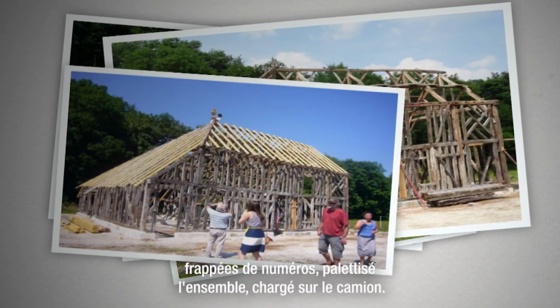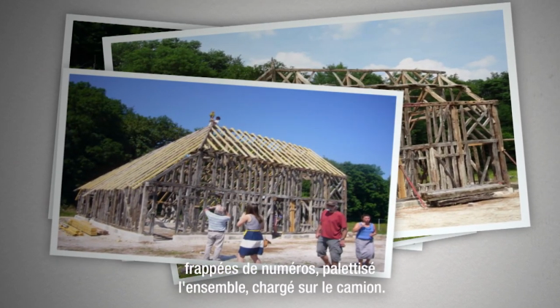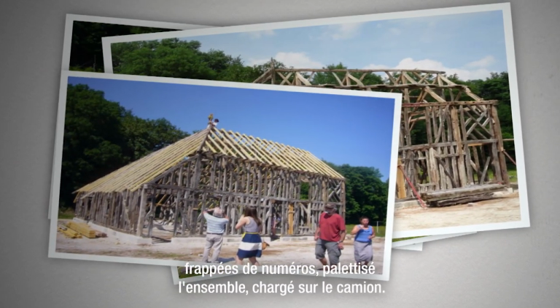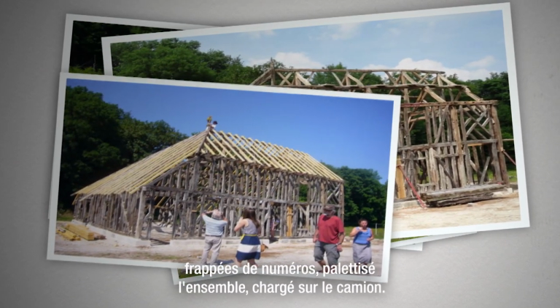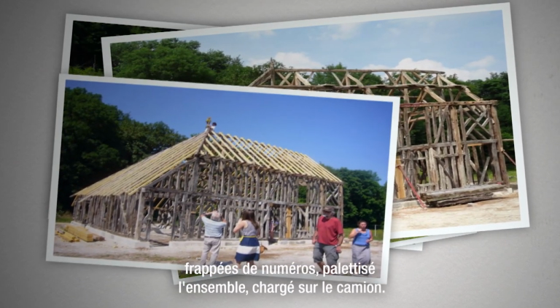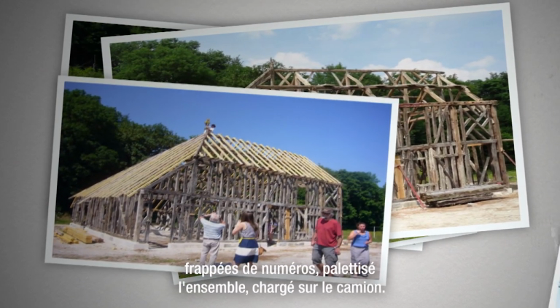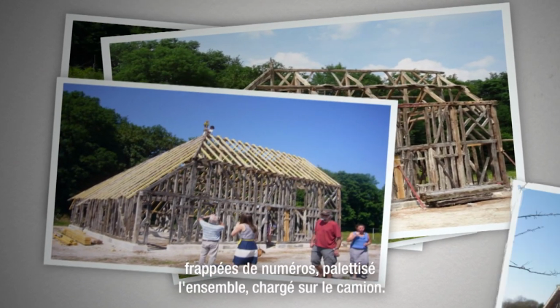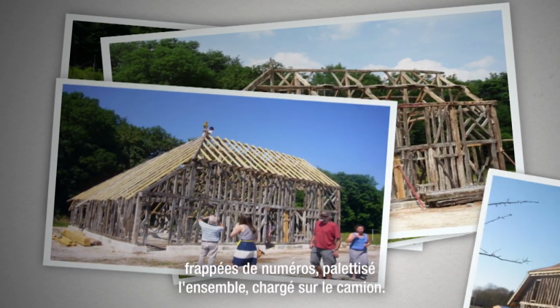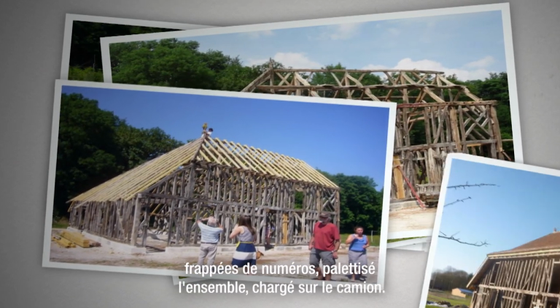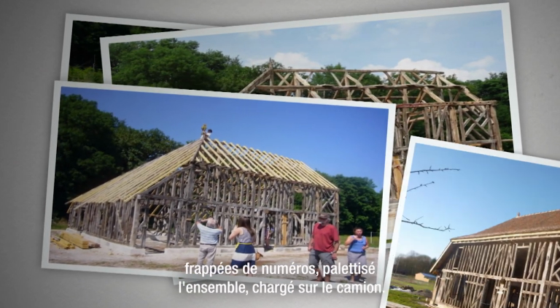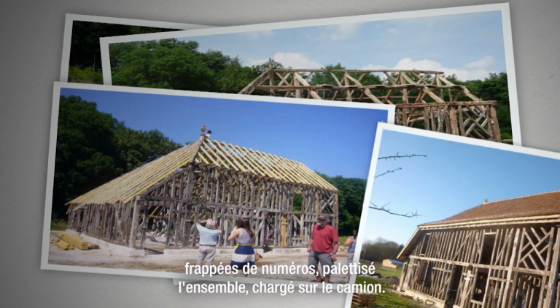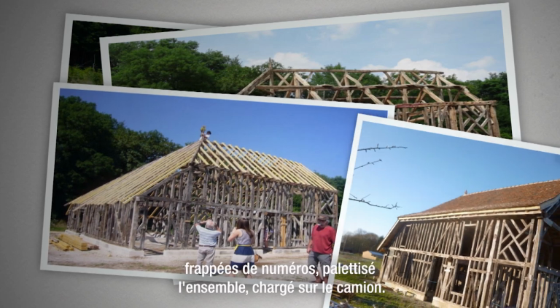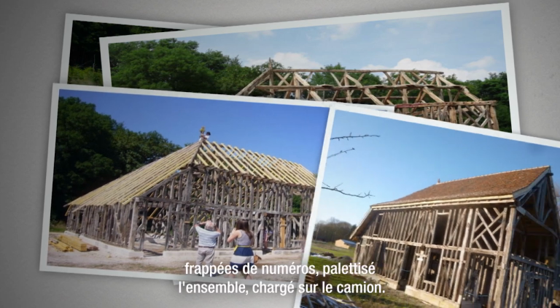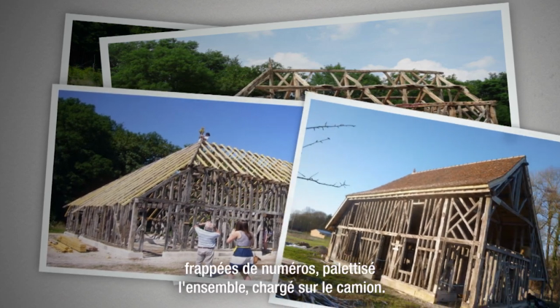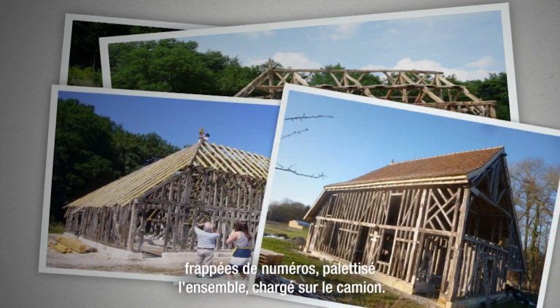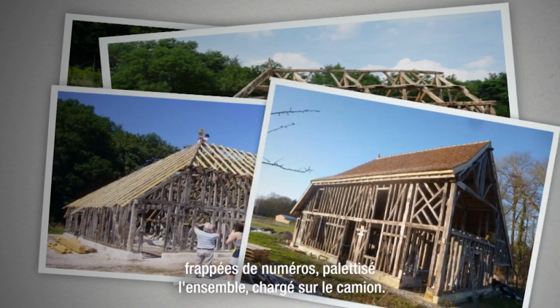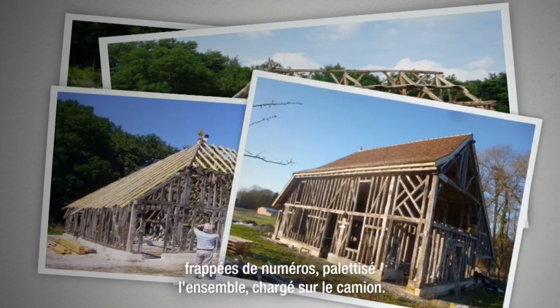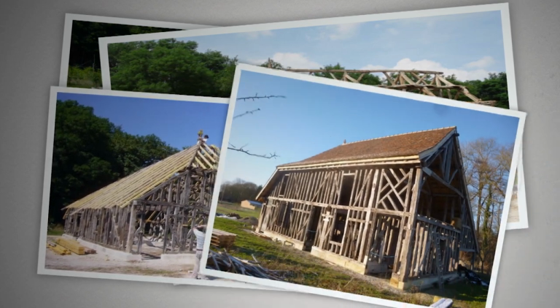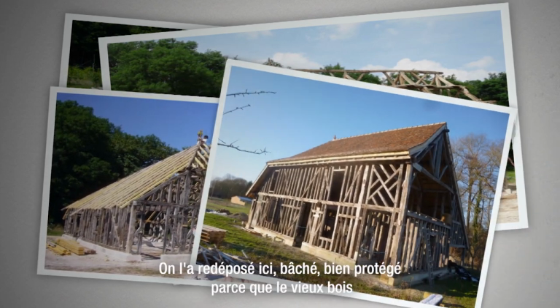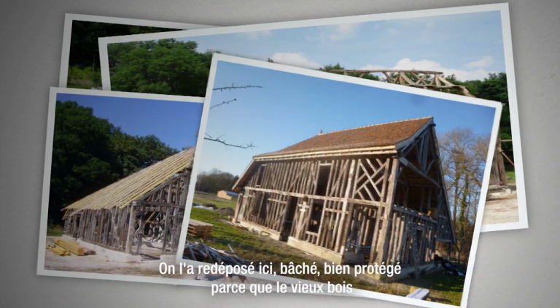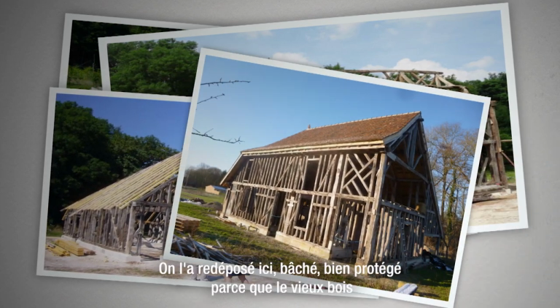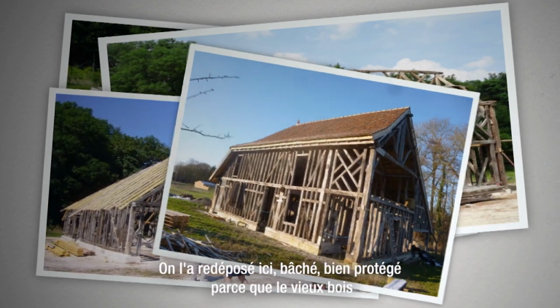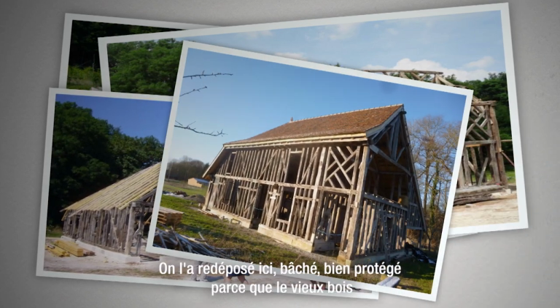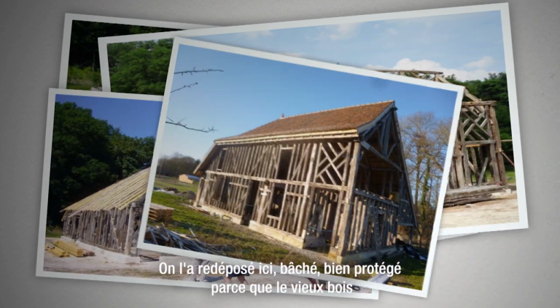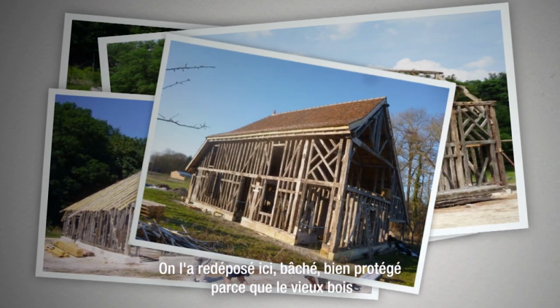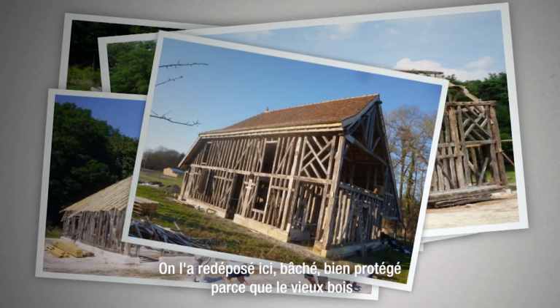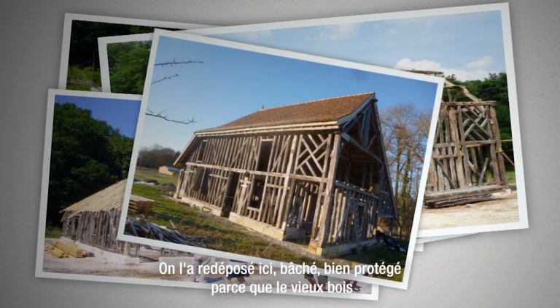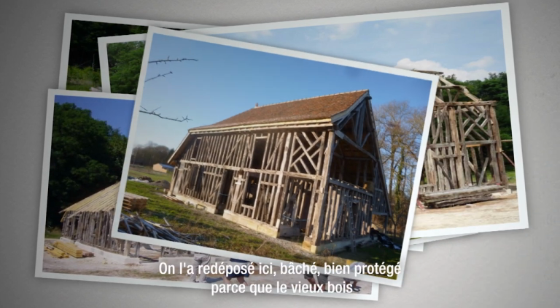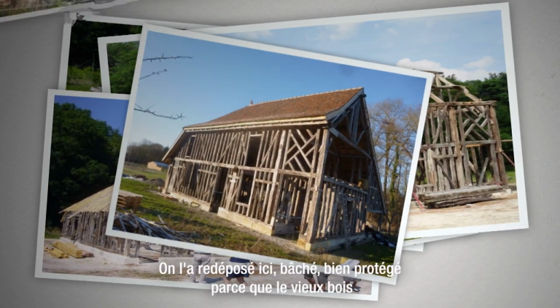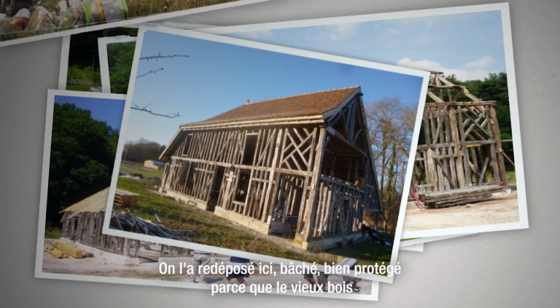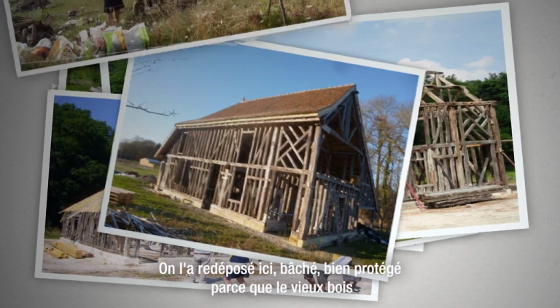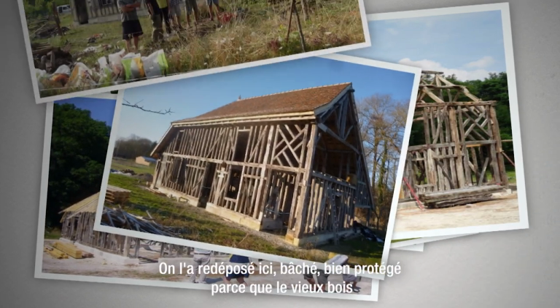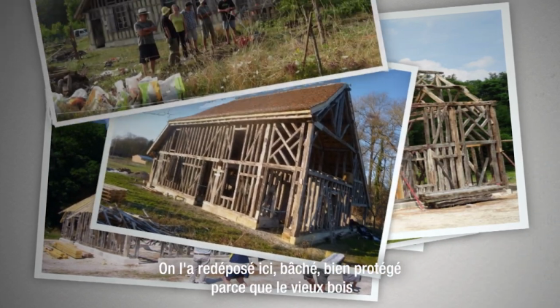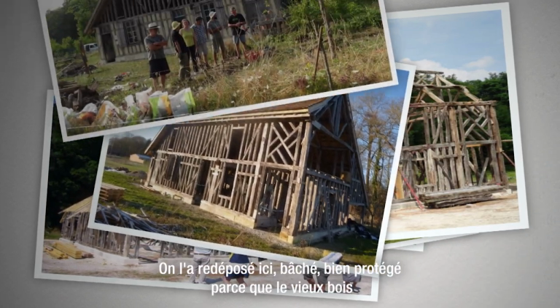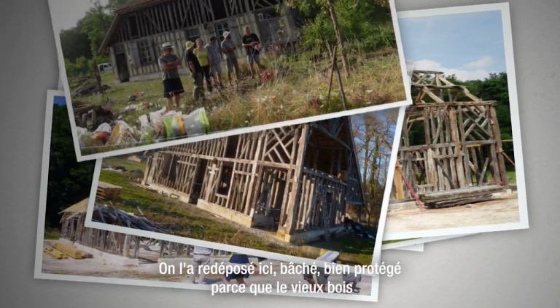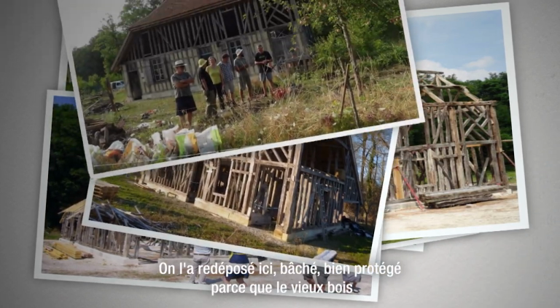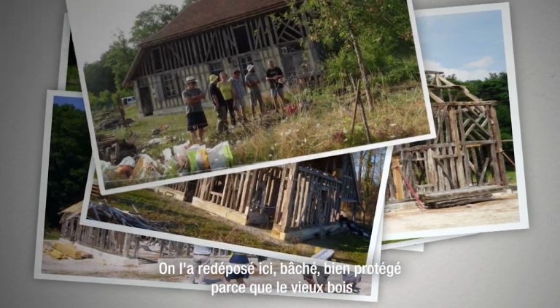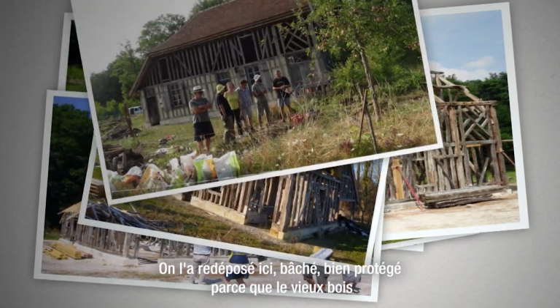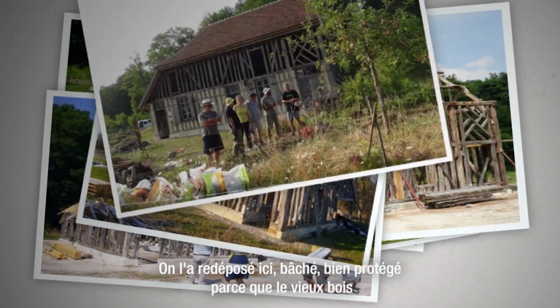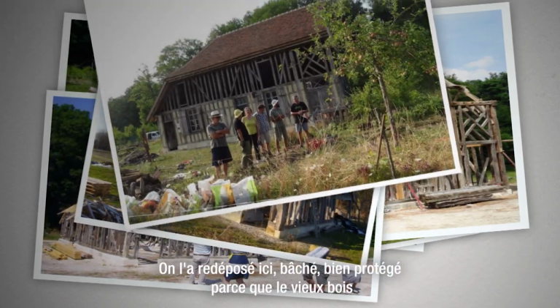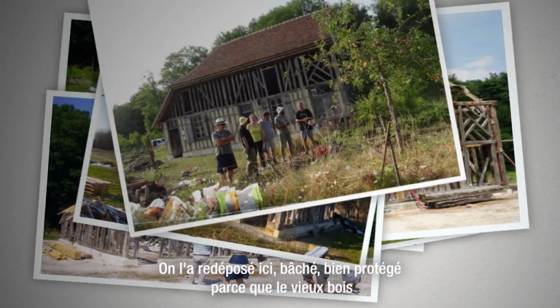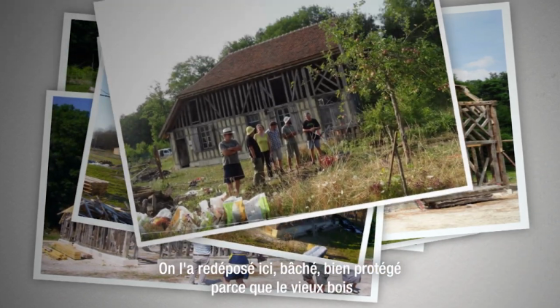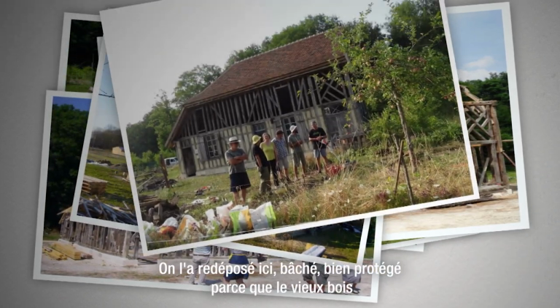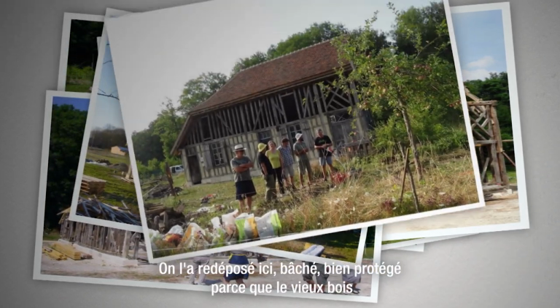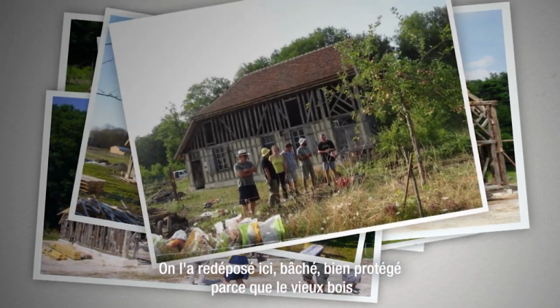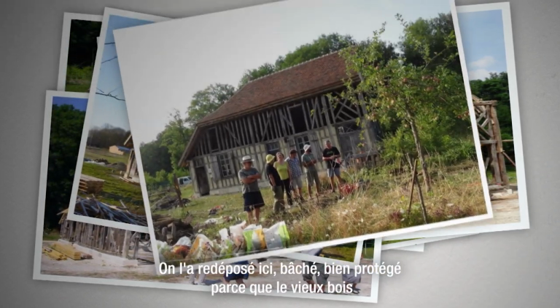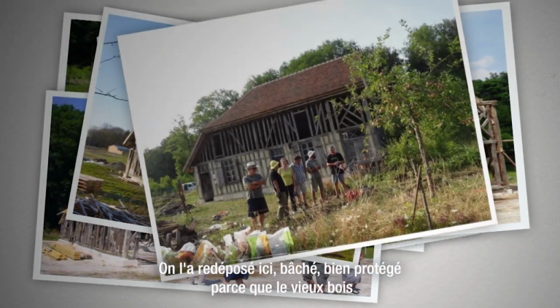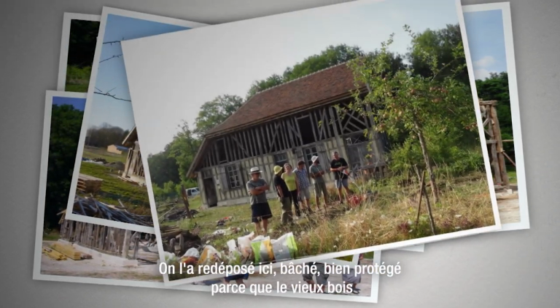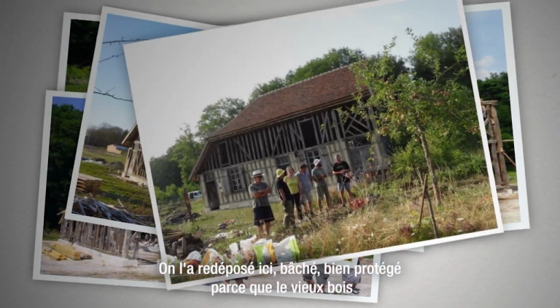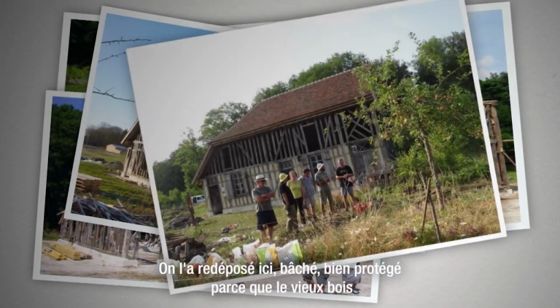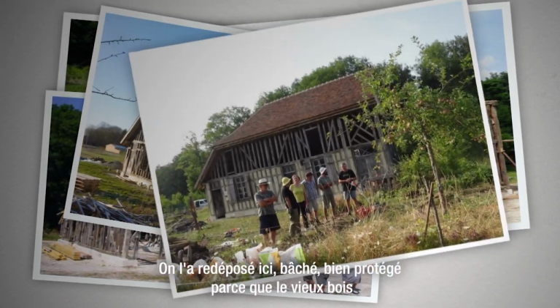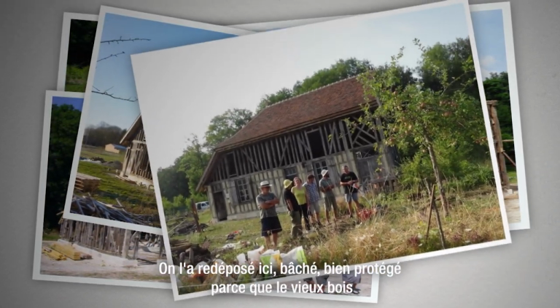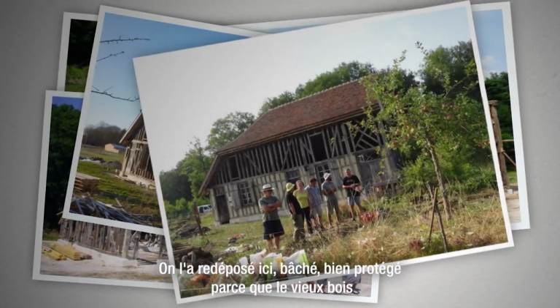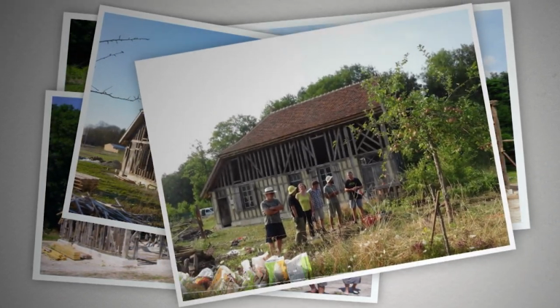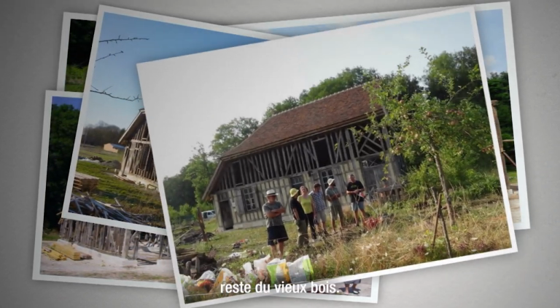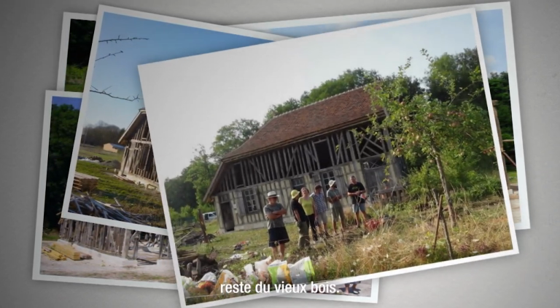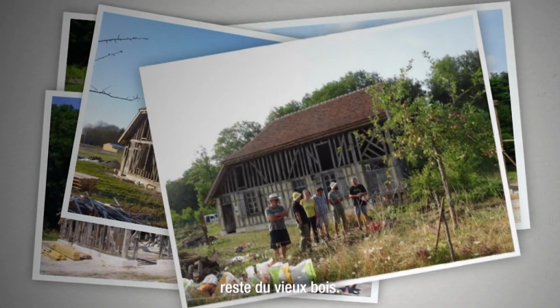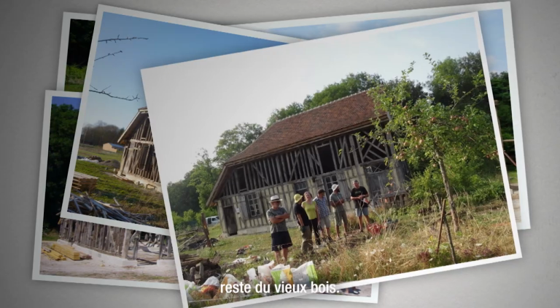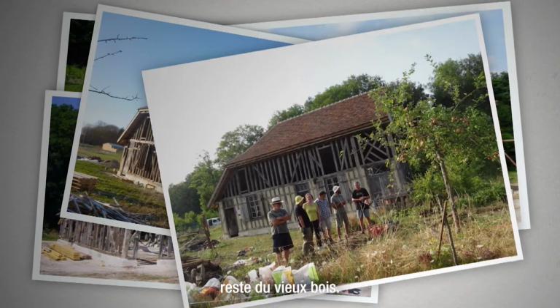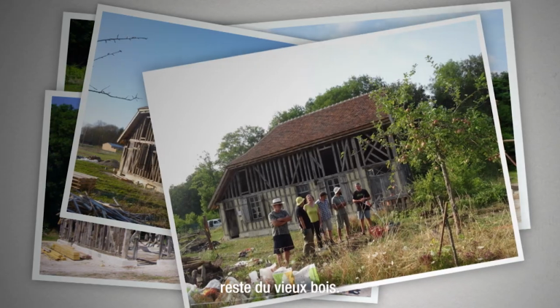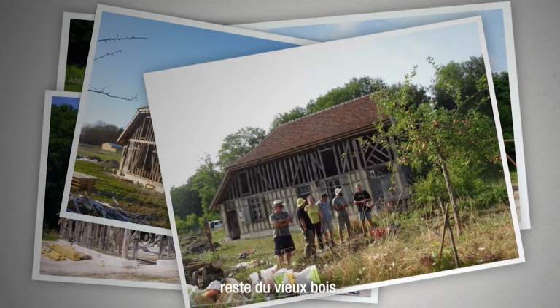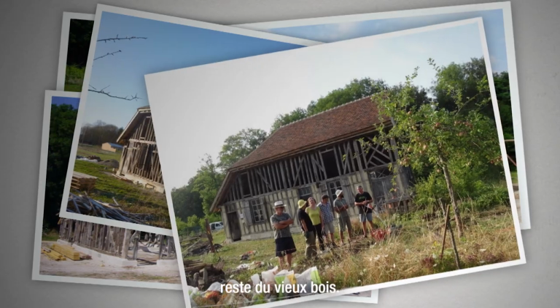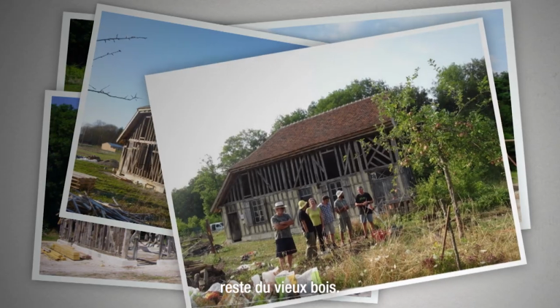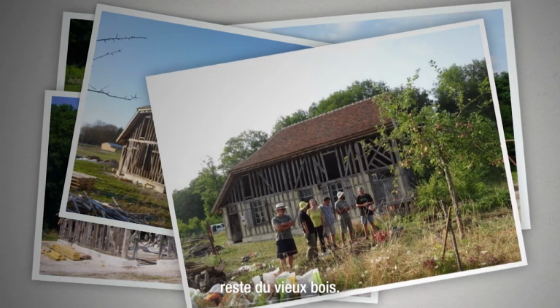On a palétisé l'ensemble, chargé sur le camion, redéposé ici, bâché, bien protégé, parce que le vieux bois reste du vieux bois.